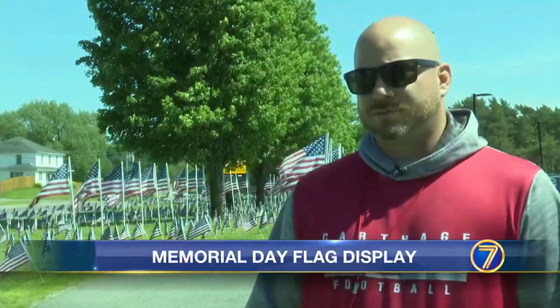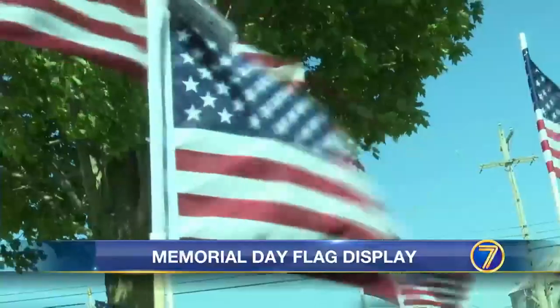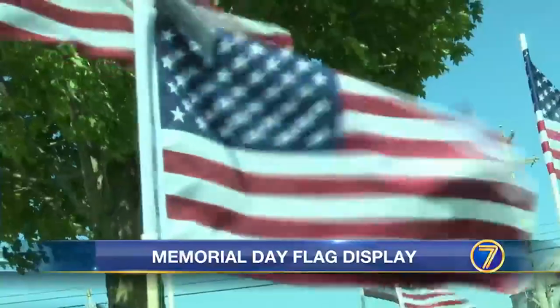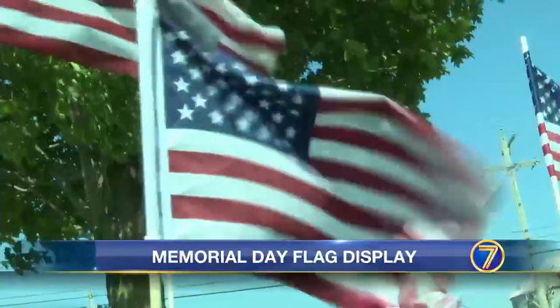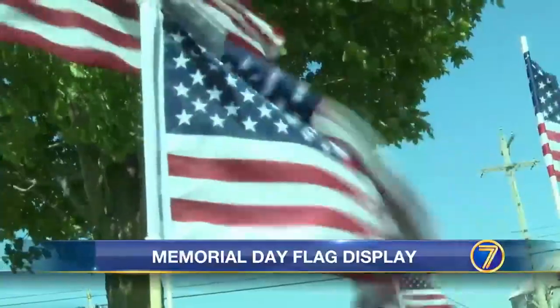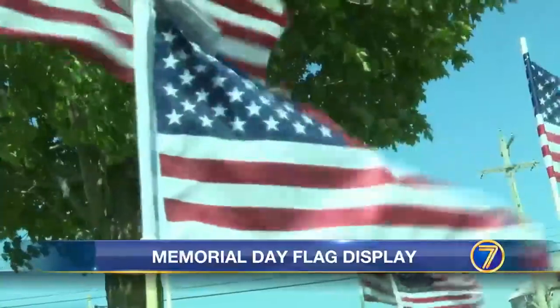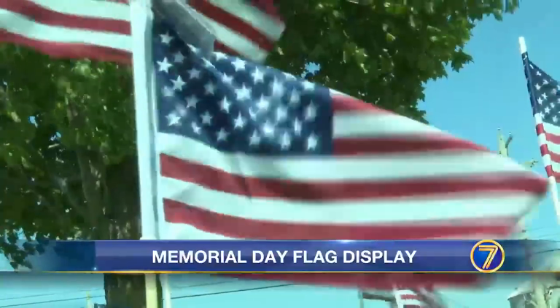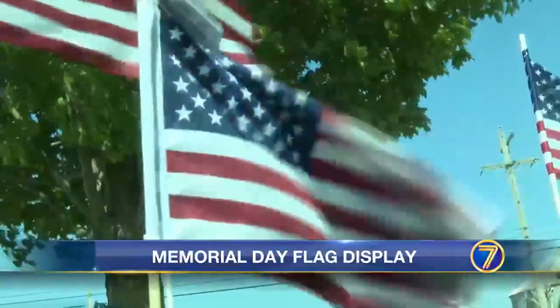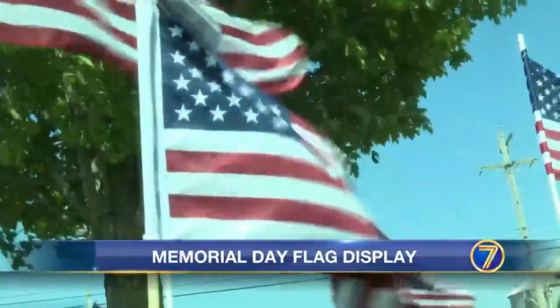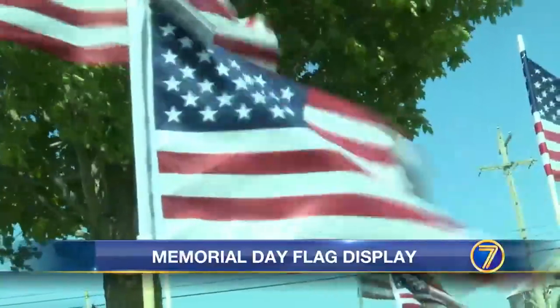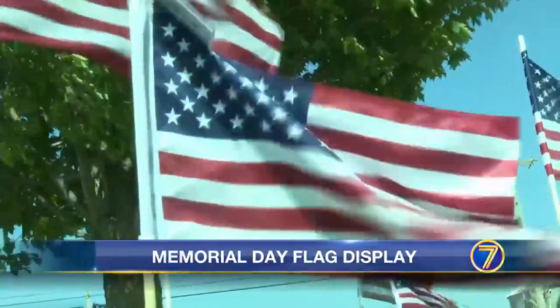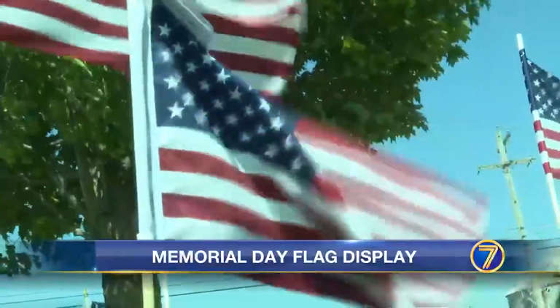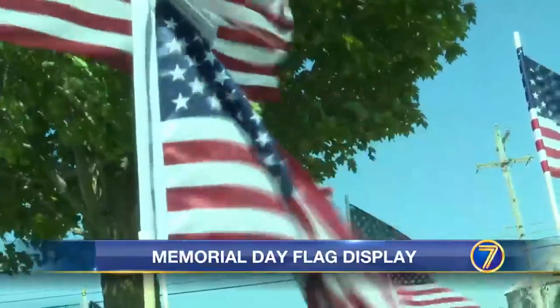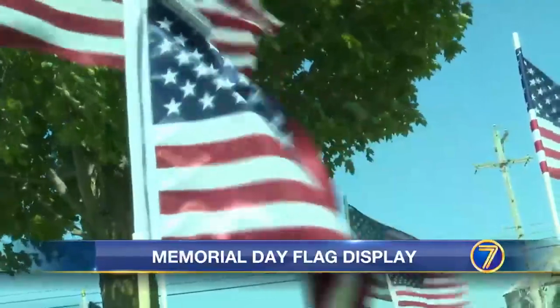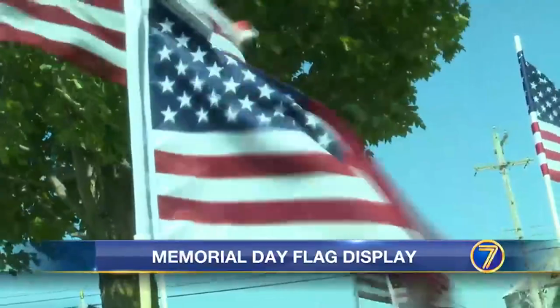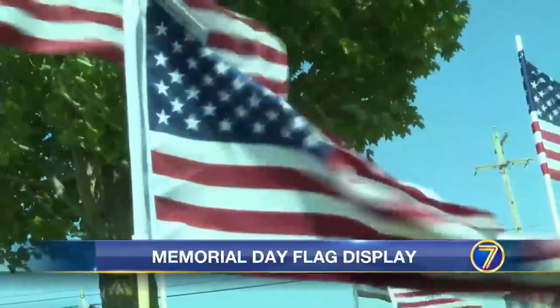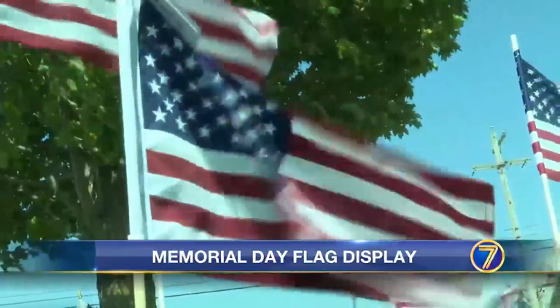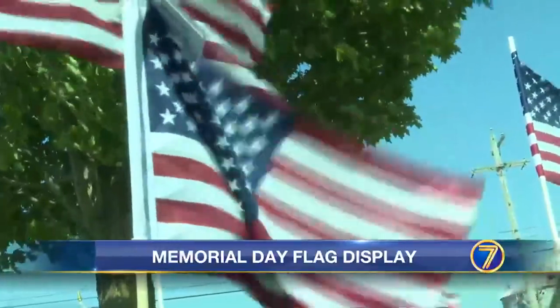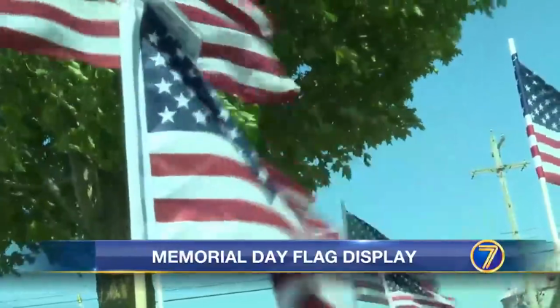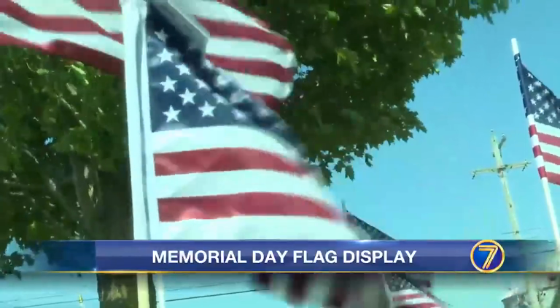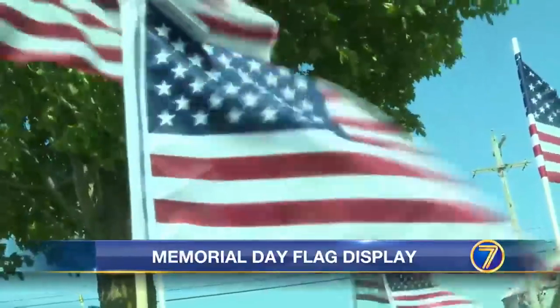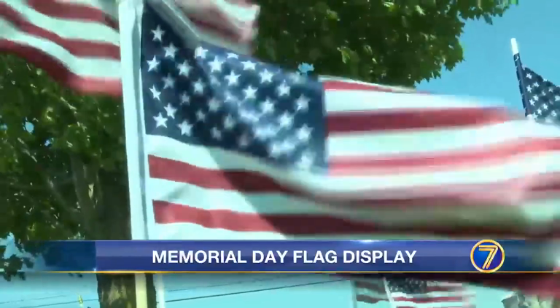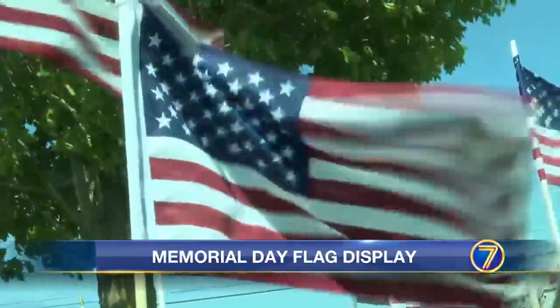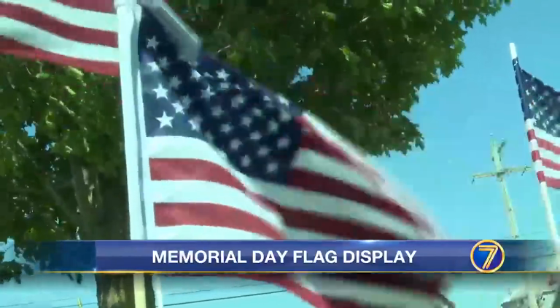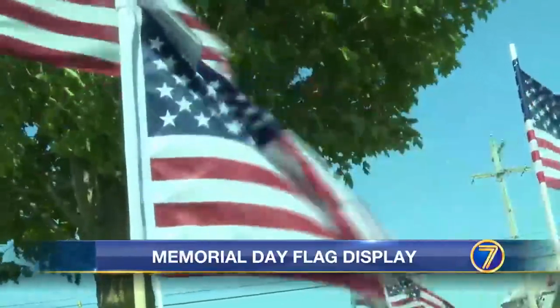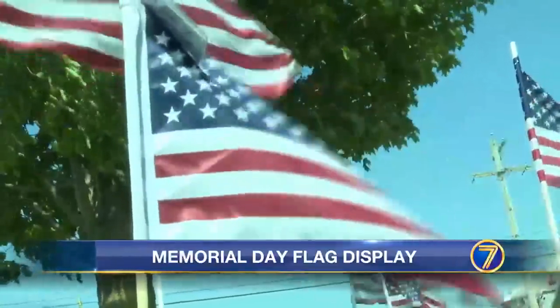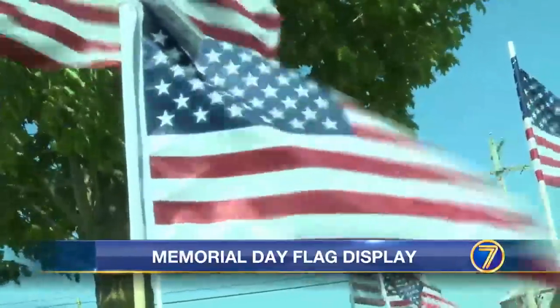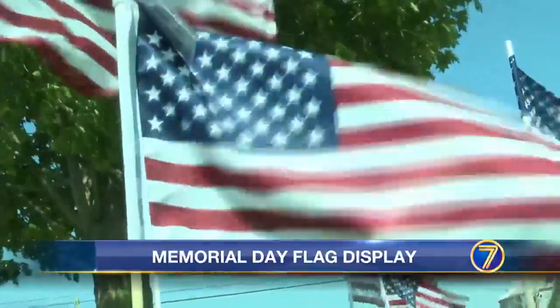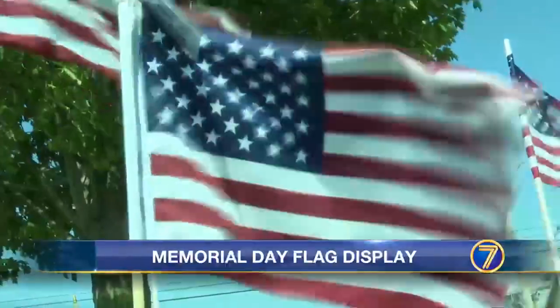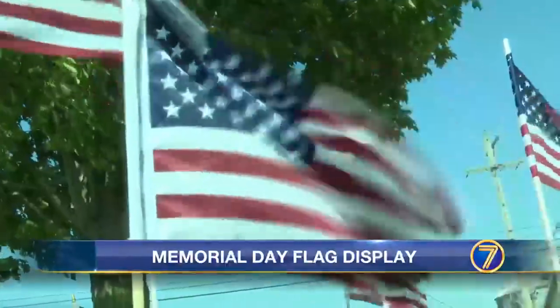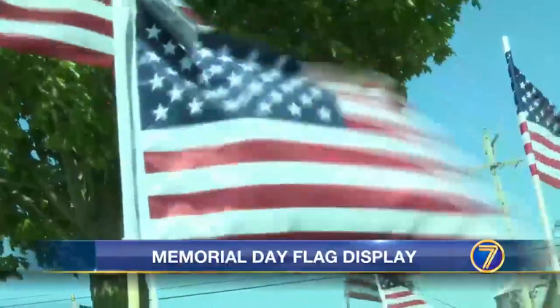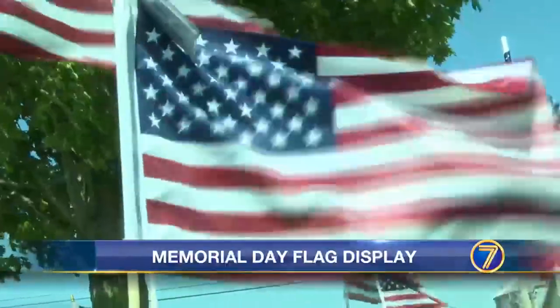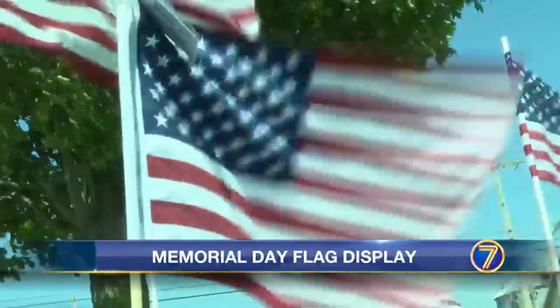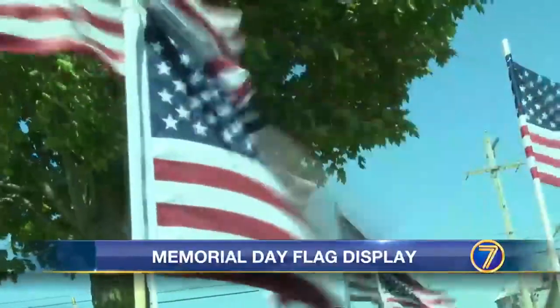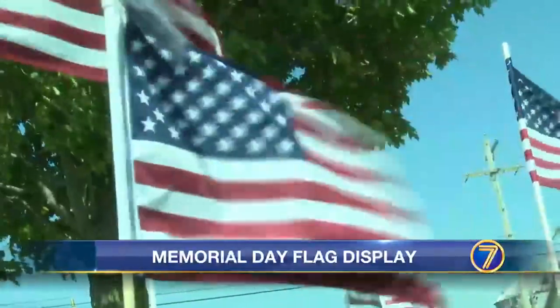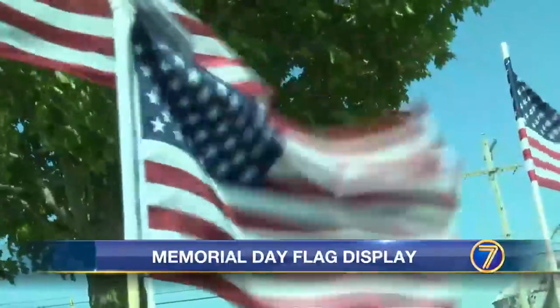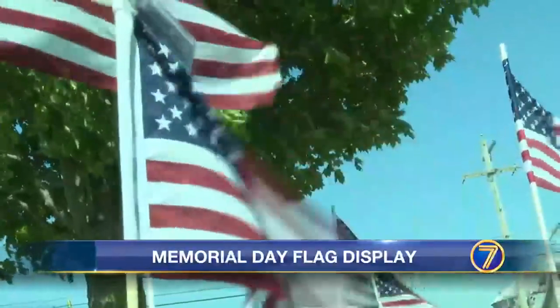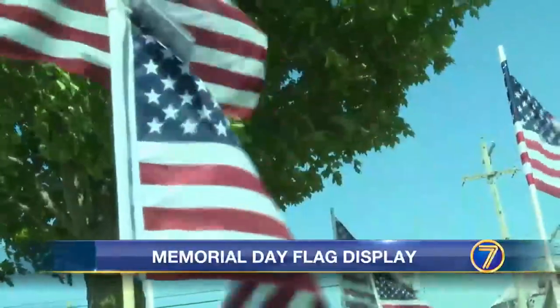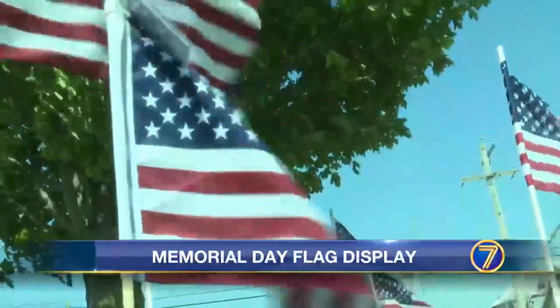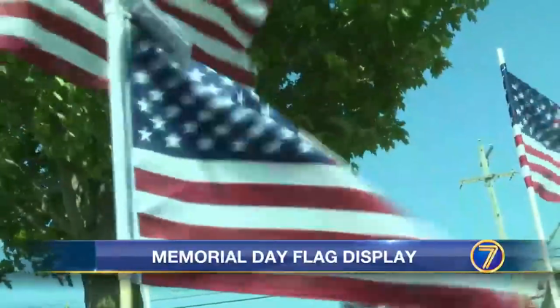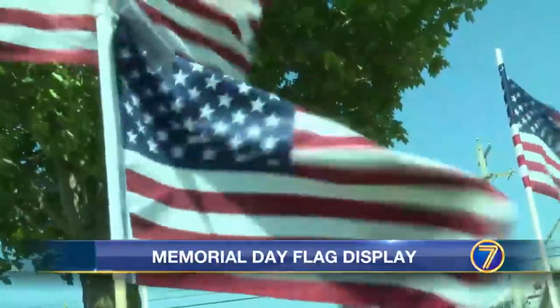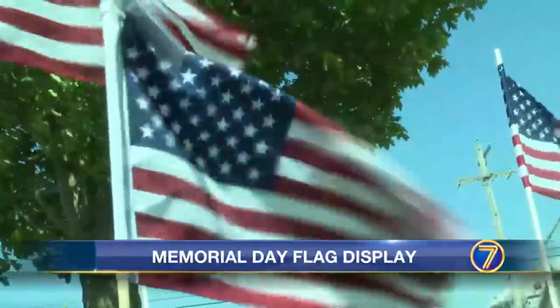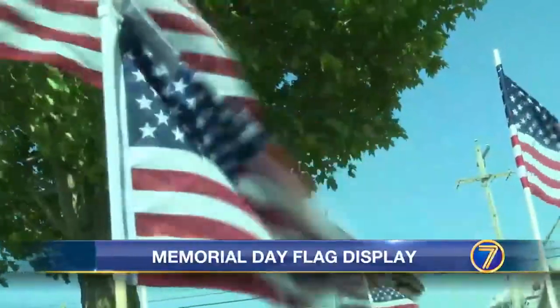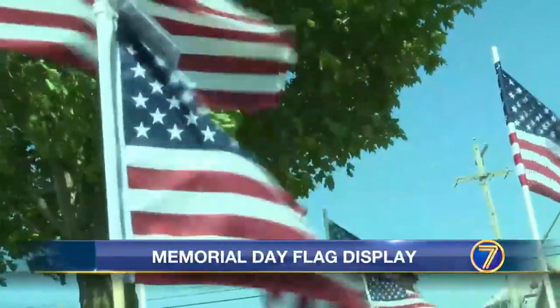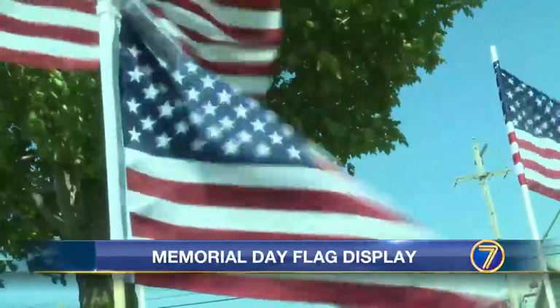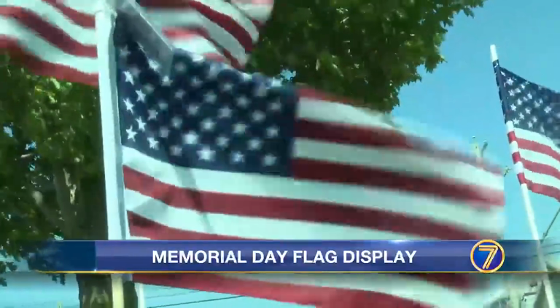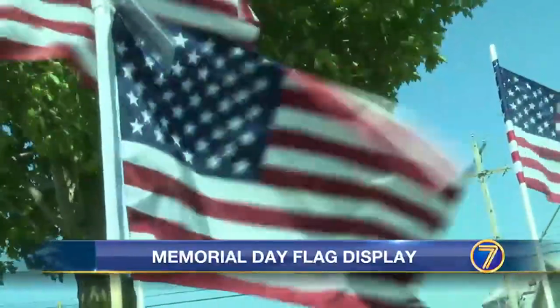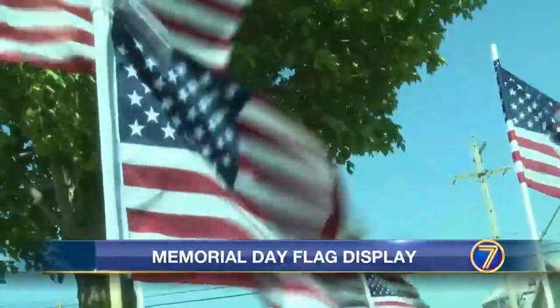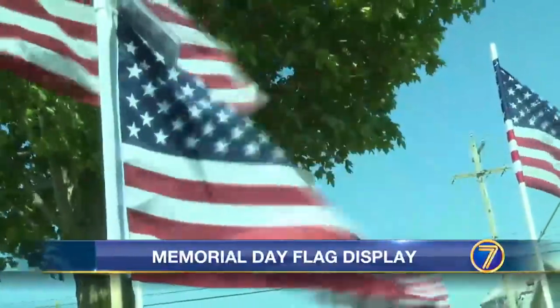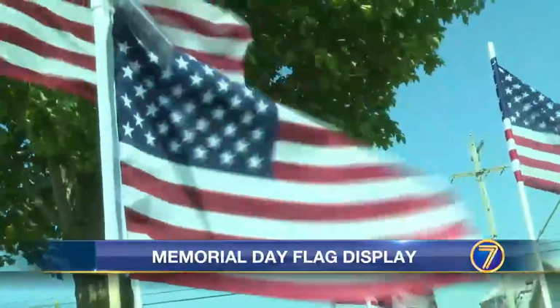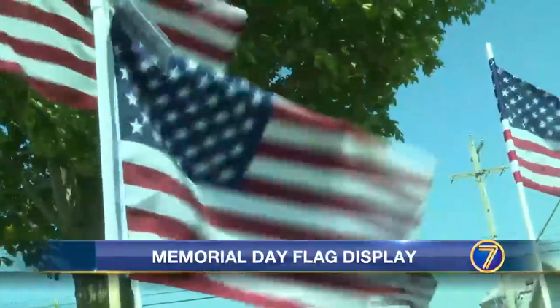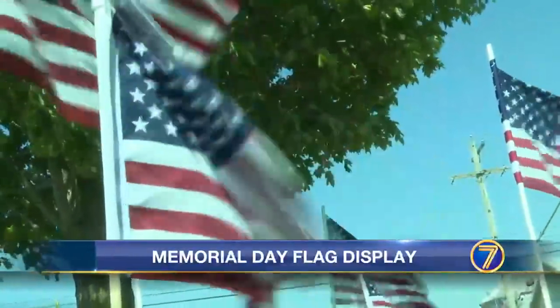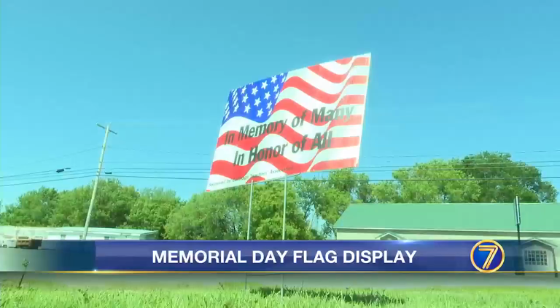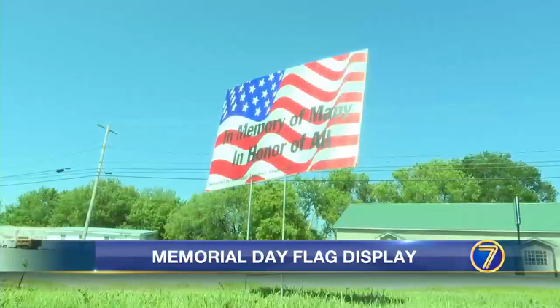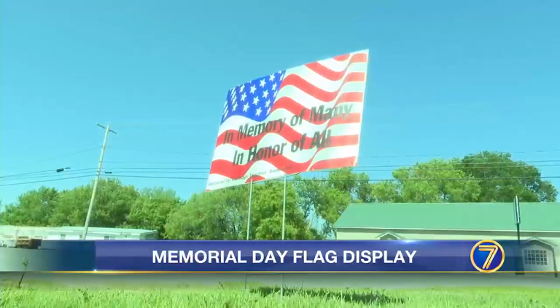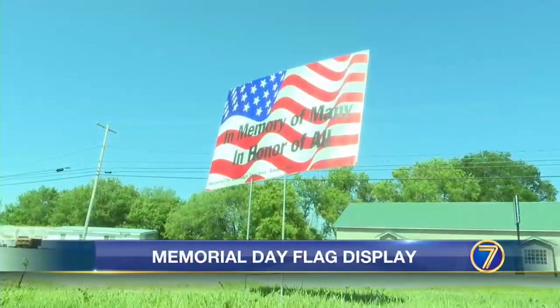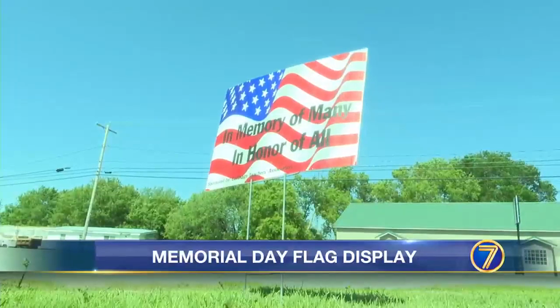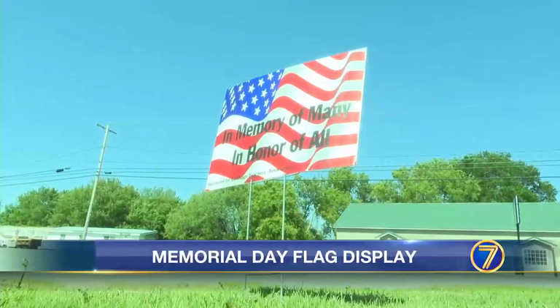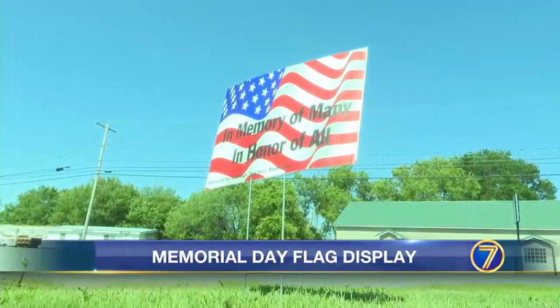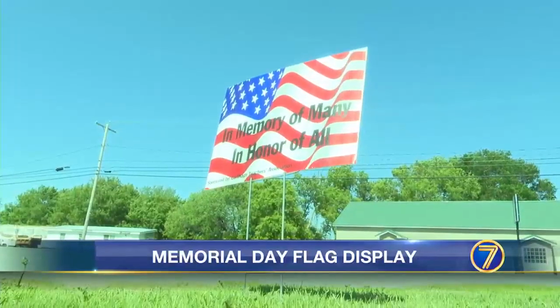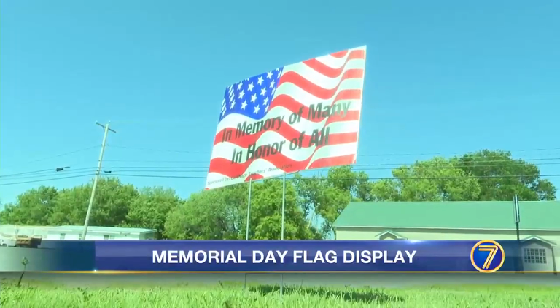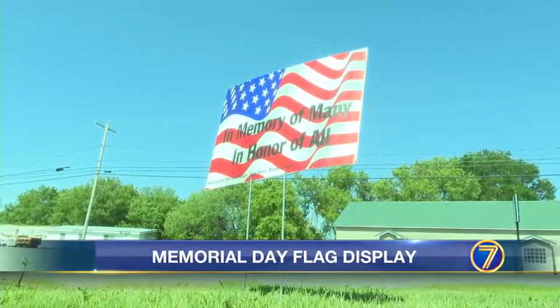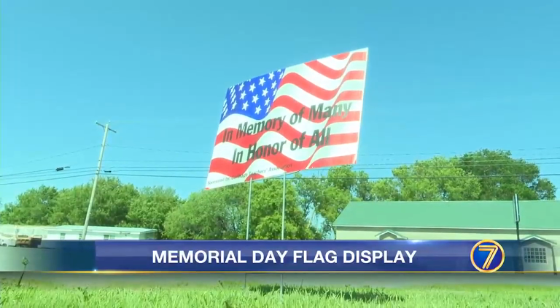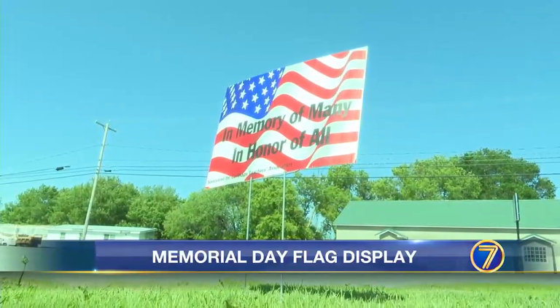This year they have around 1,500 flags, with plans to have more than 2,200 next year.